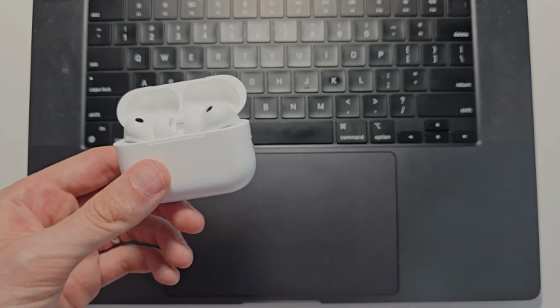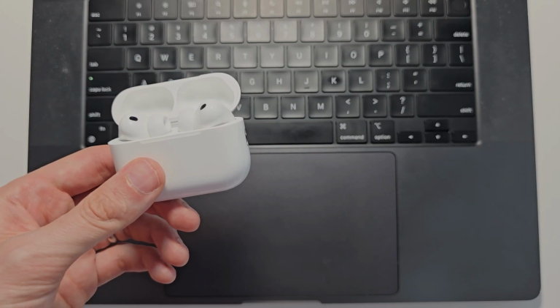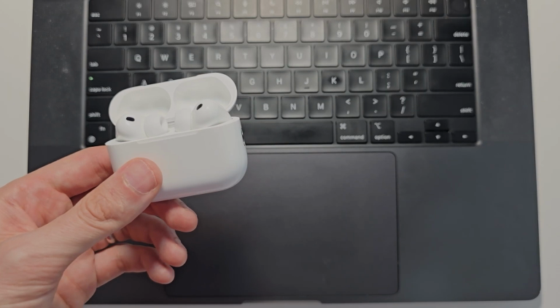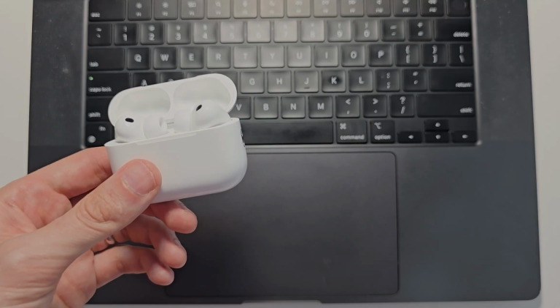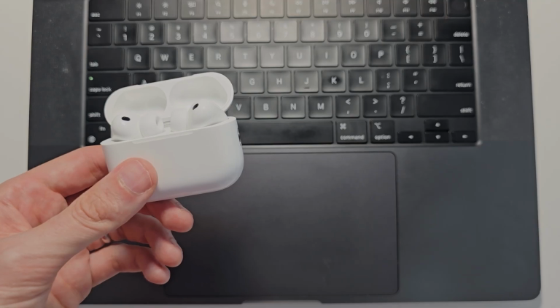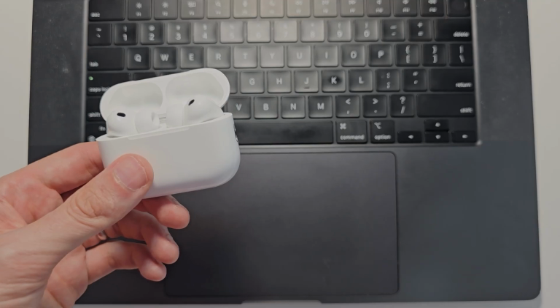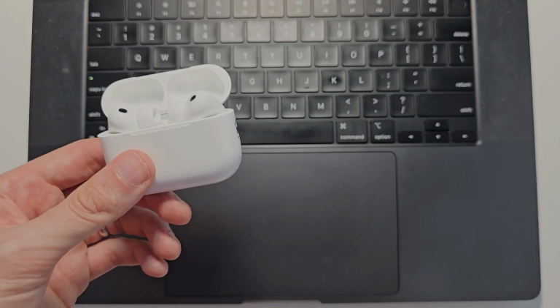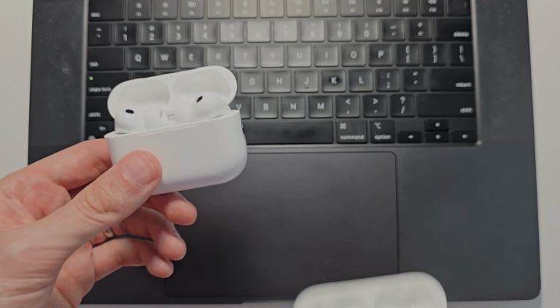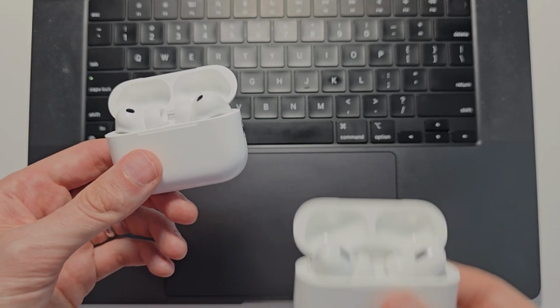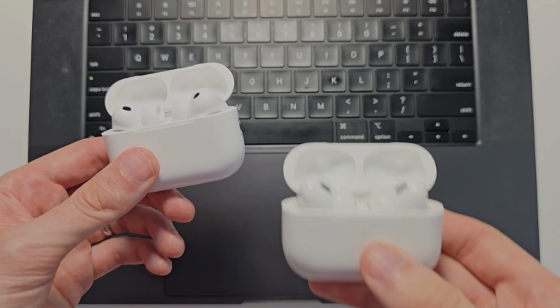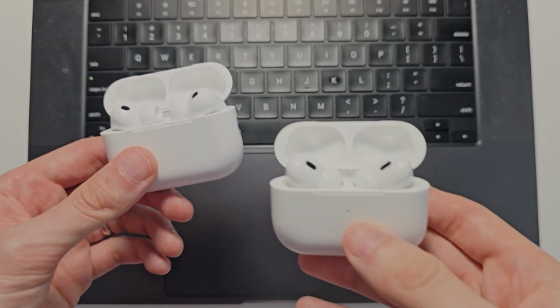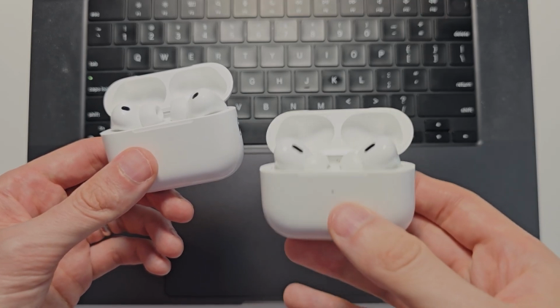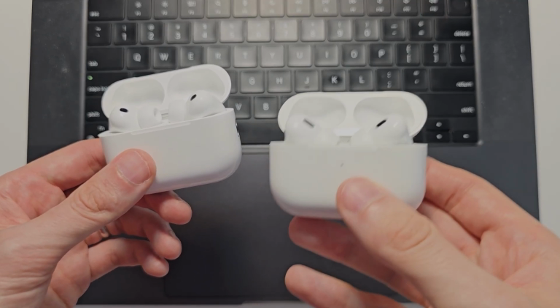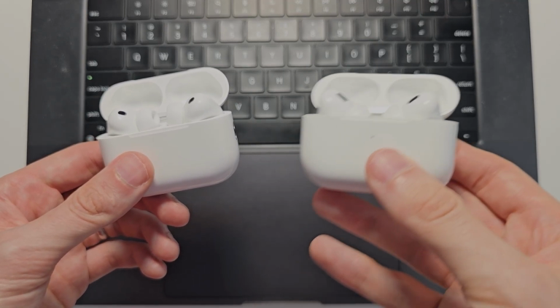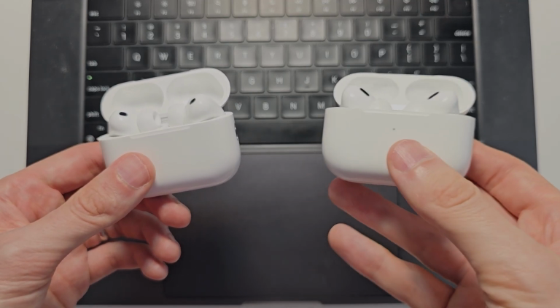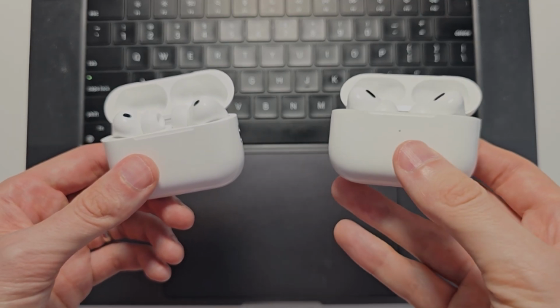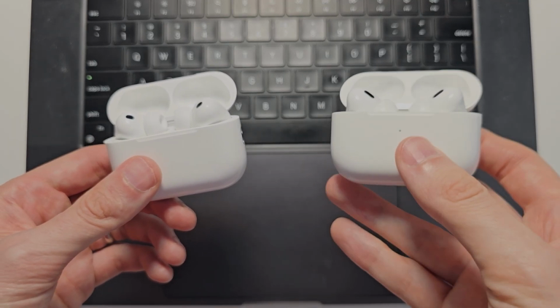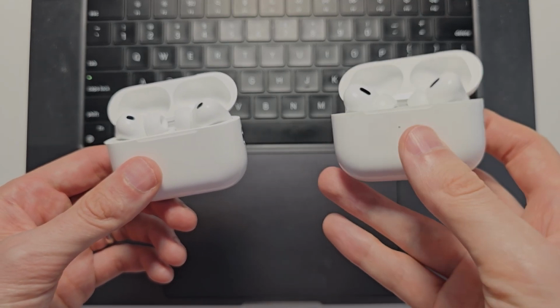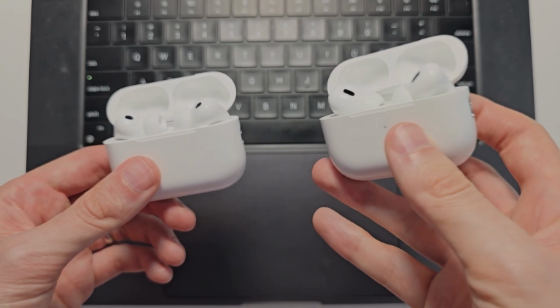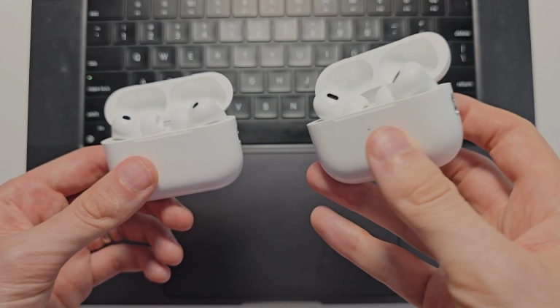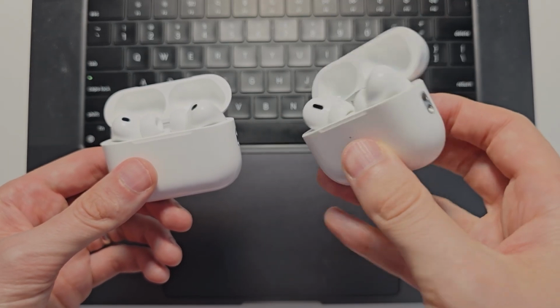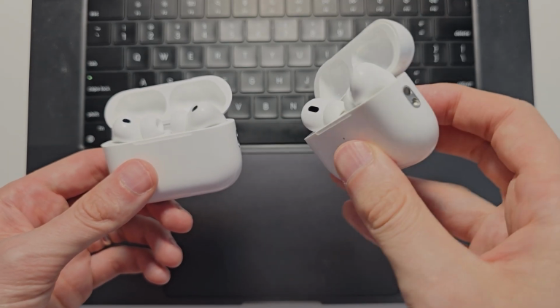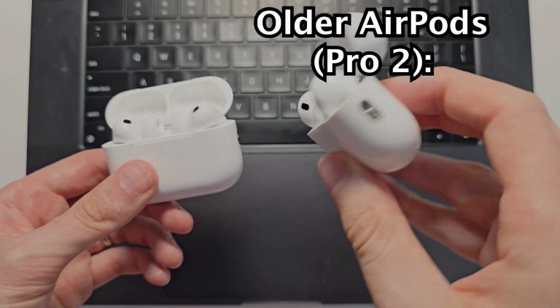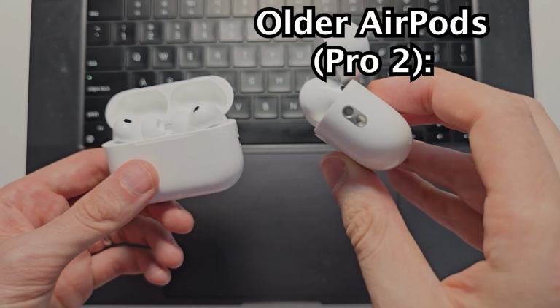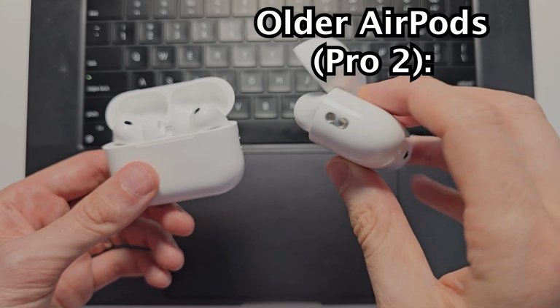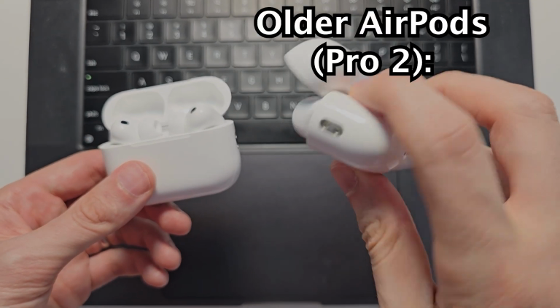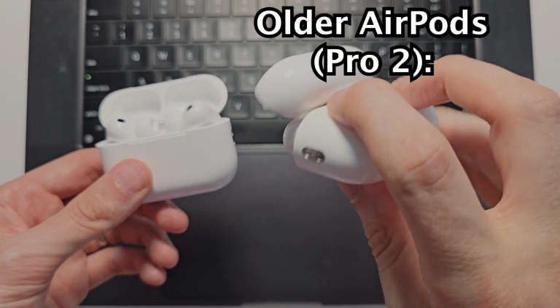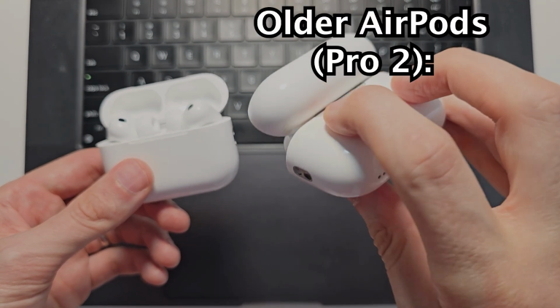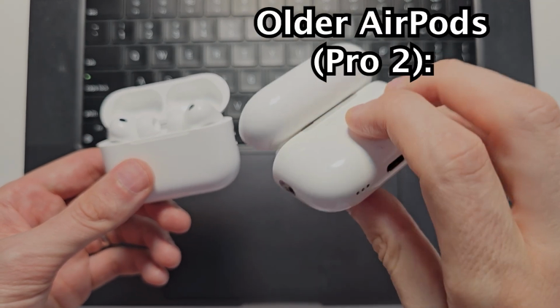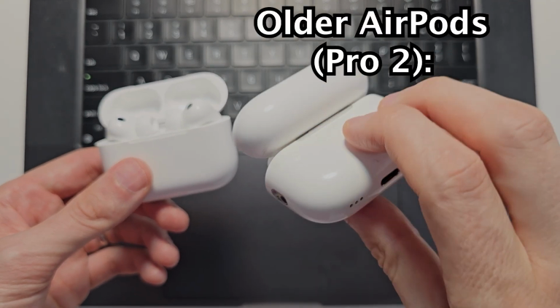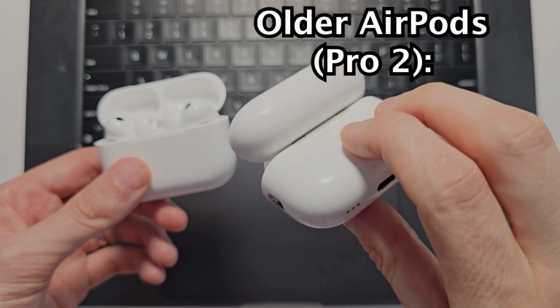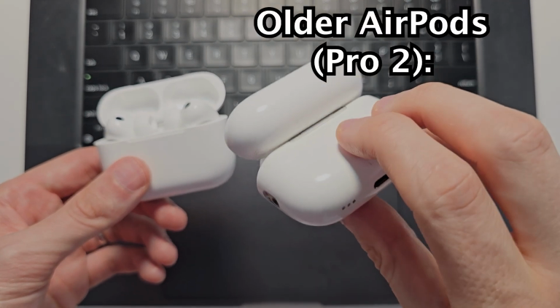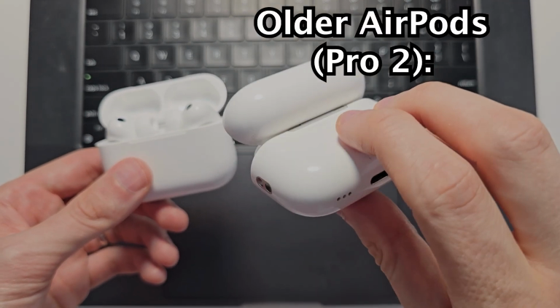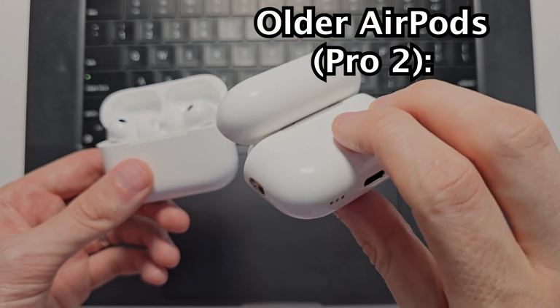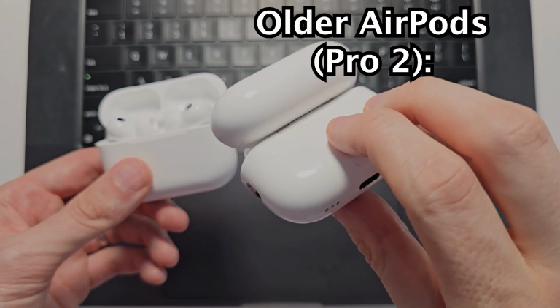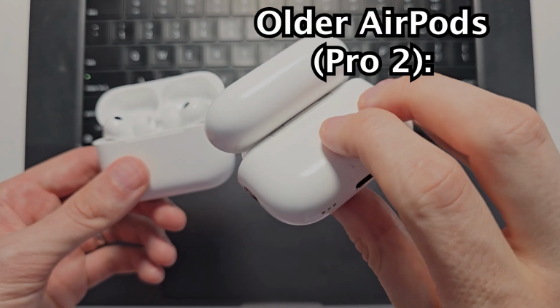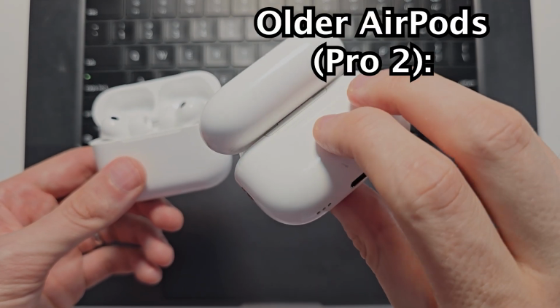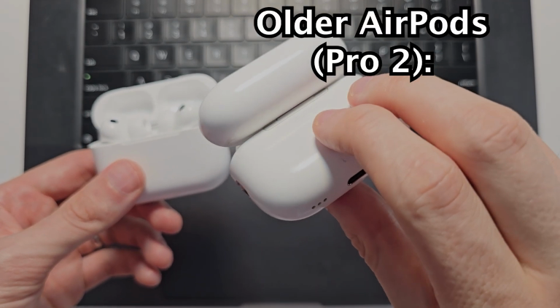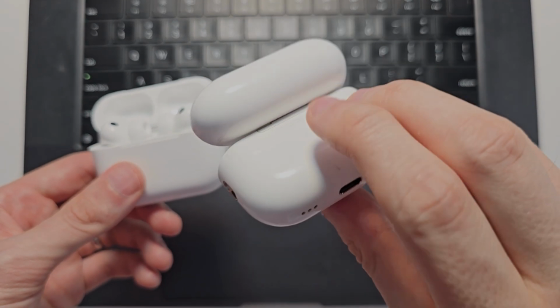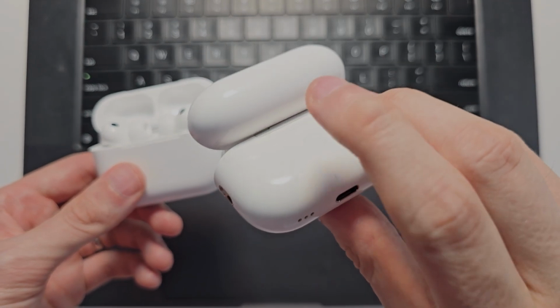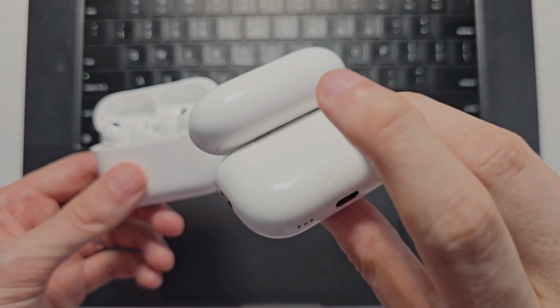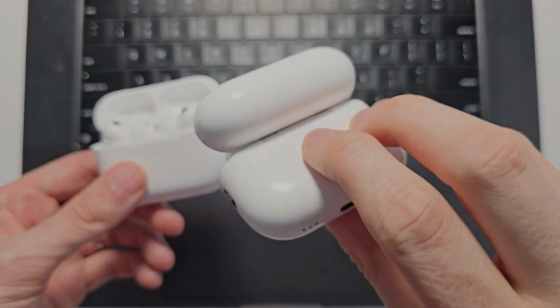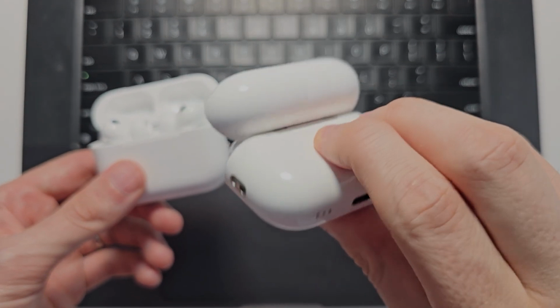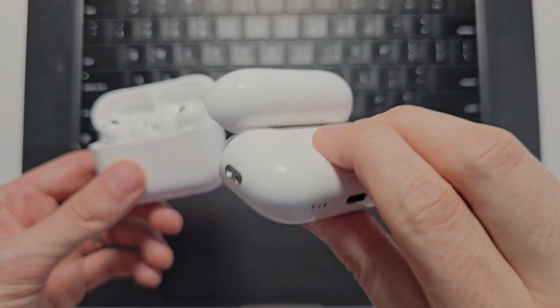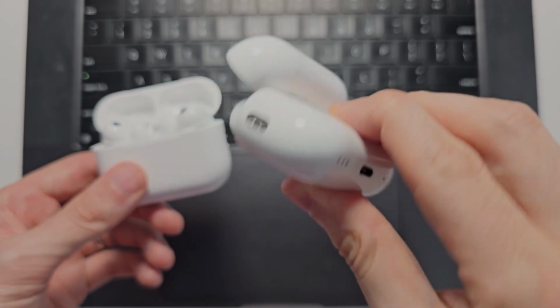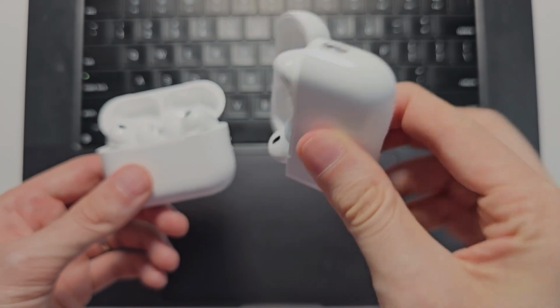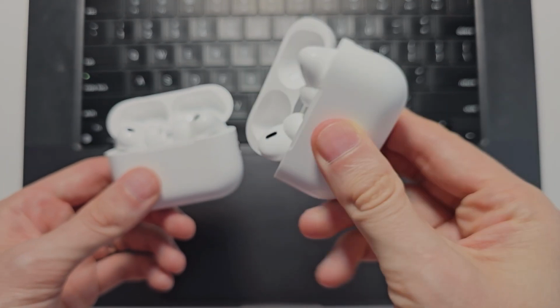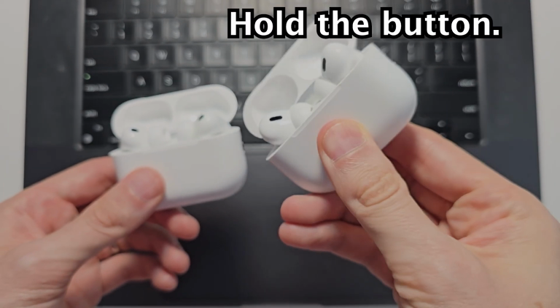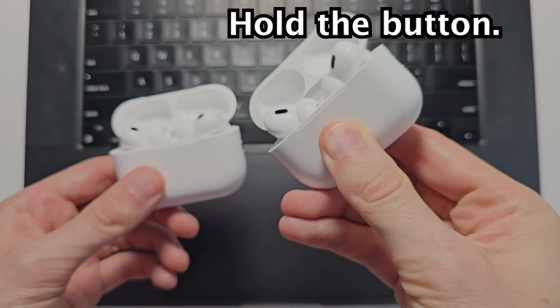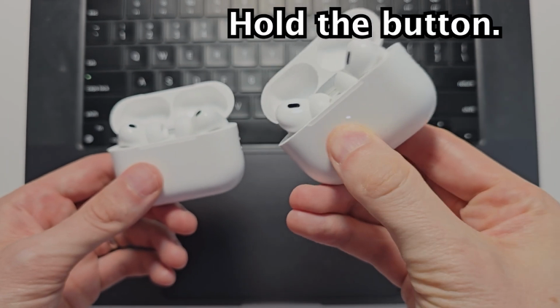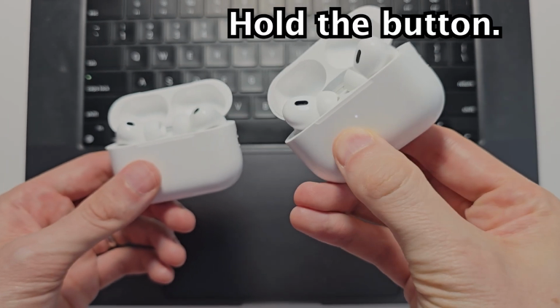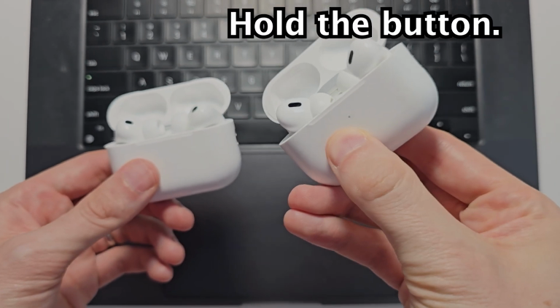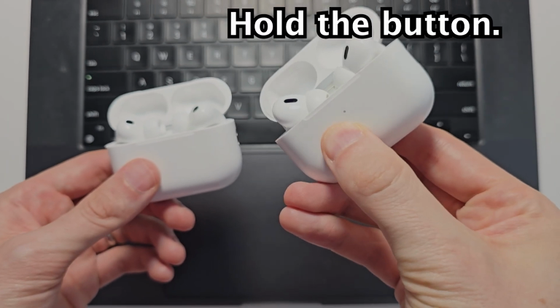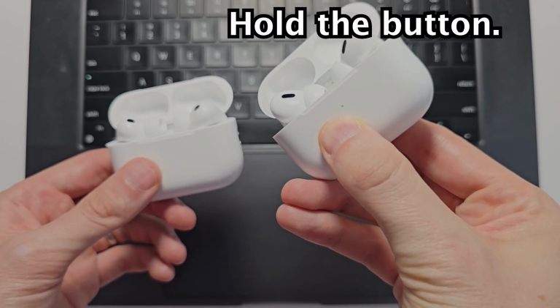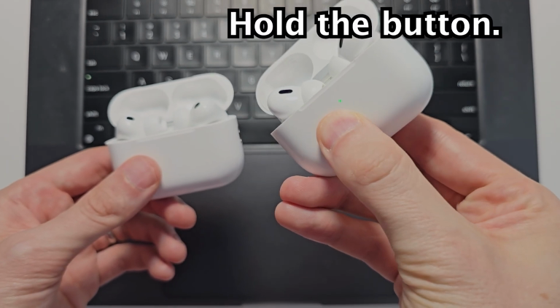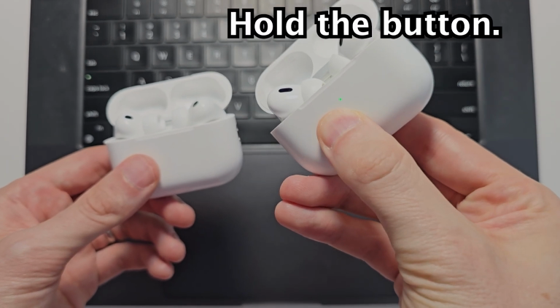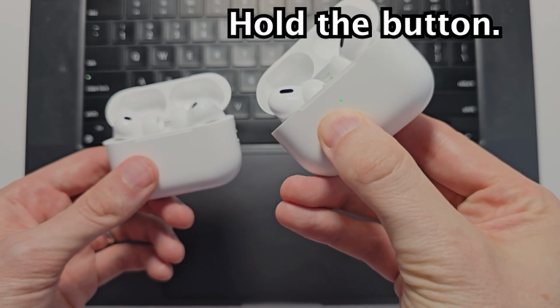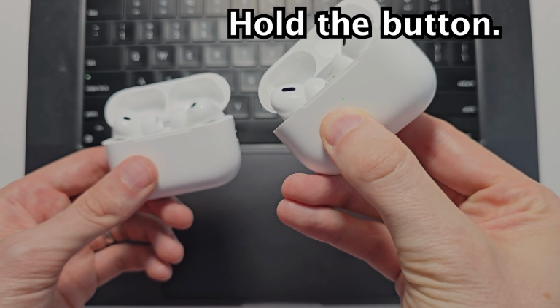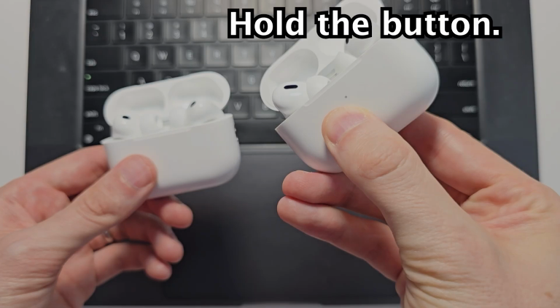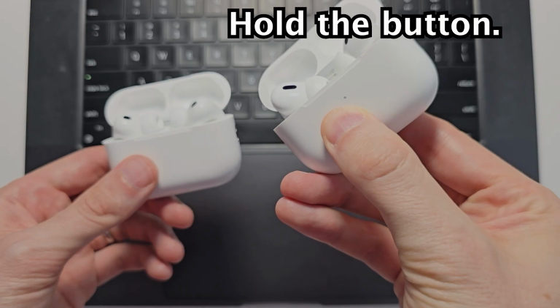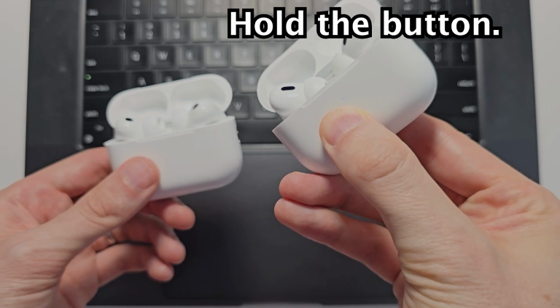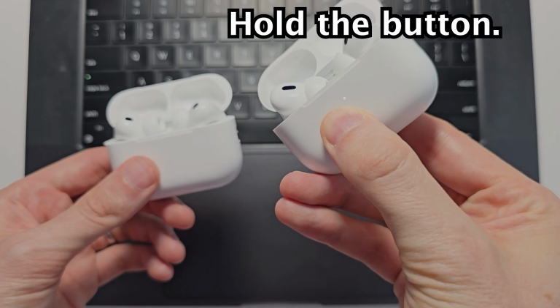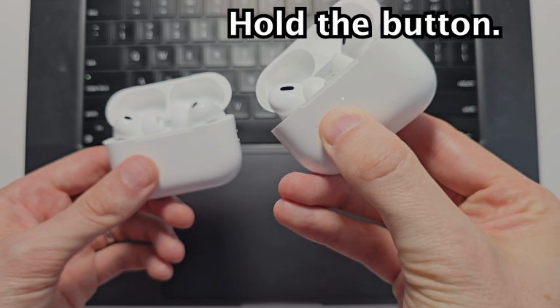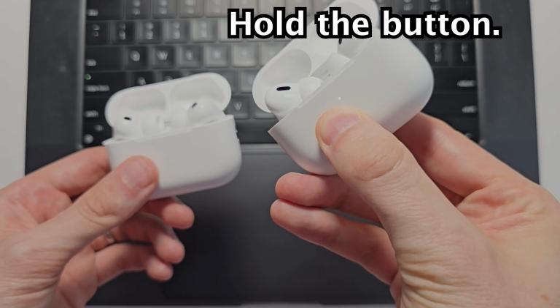If they're not connected — for the older AirPods there was a button on the back, so you just hold down on that button to enter pairing mode.